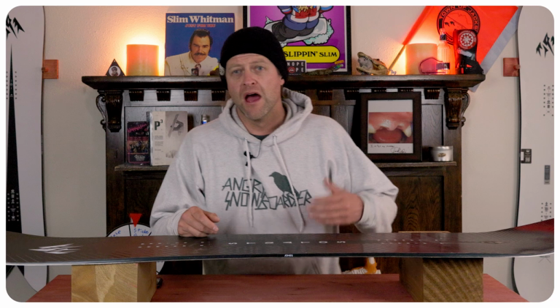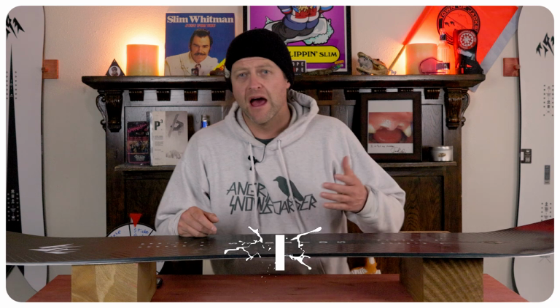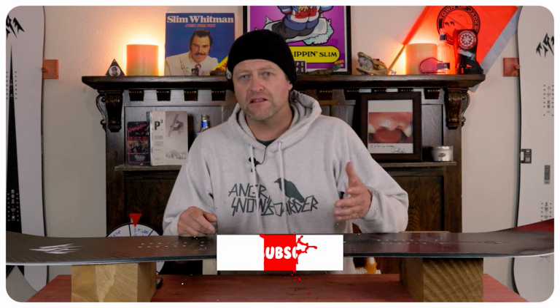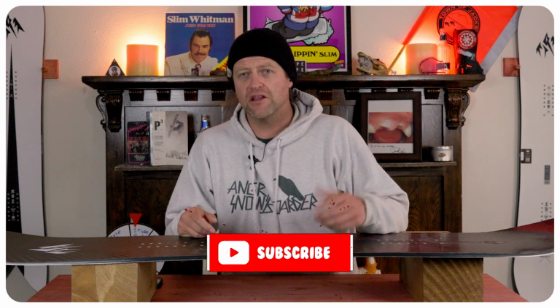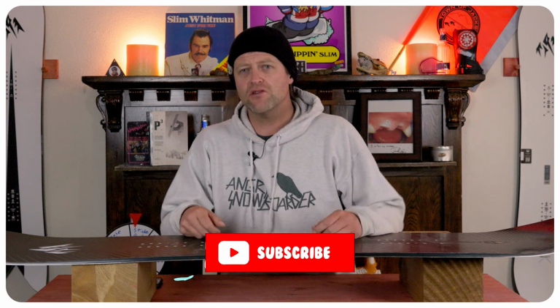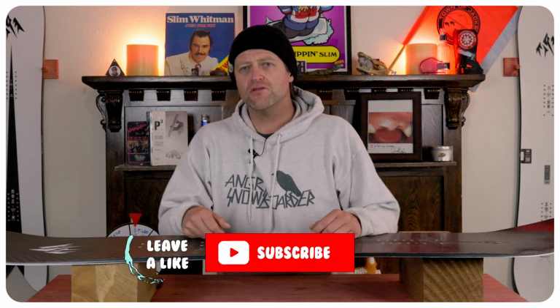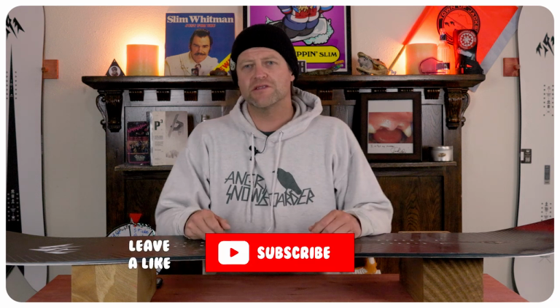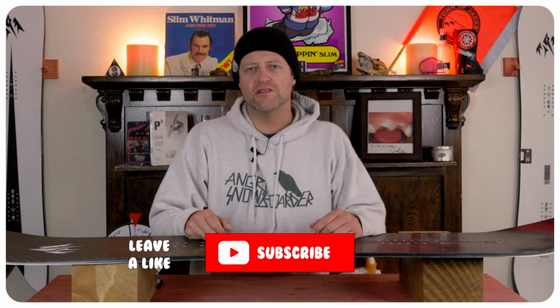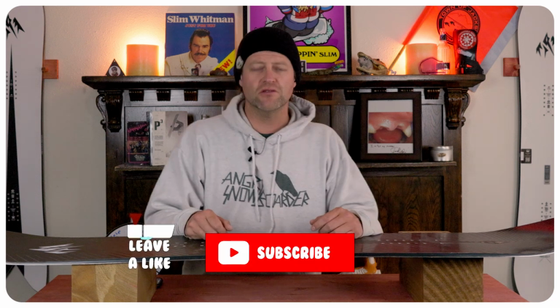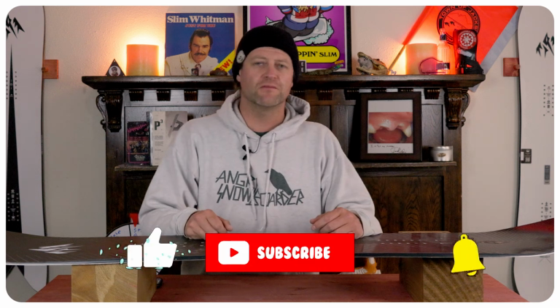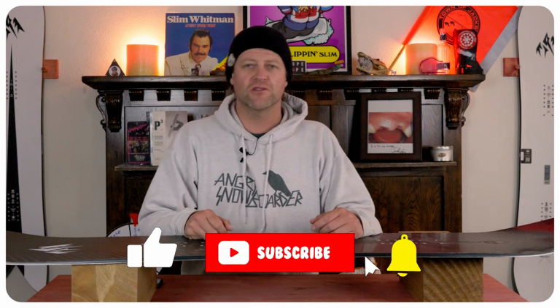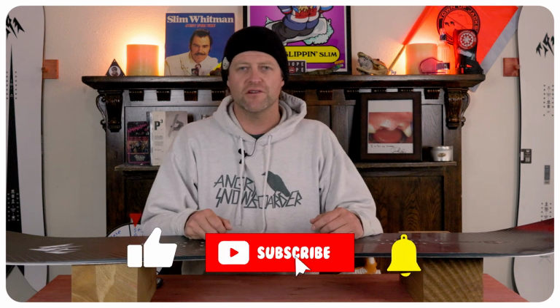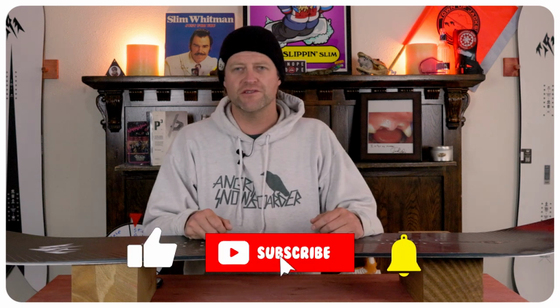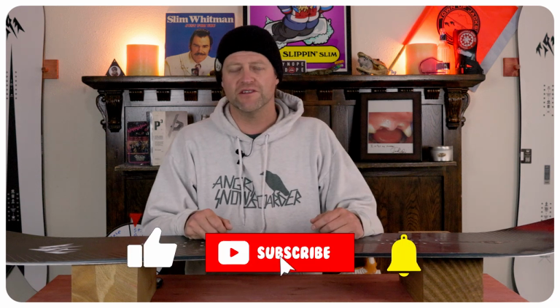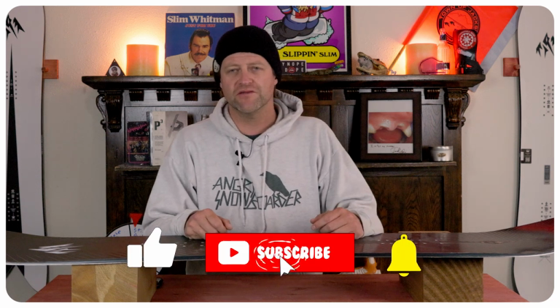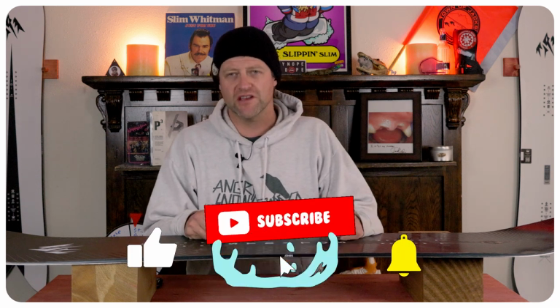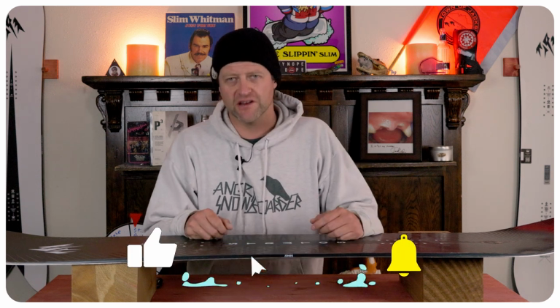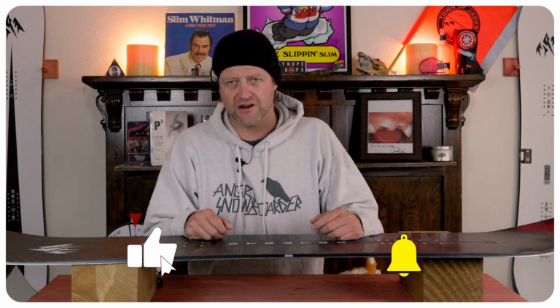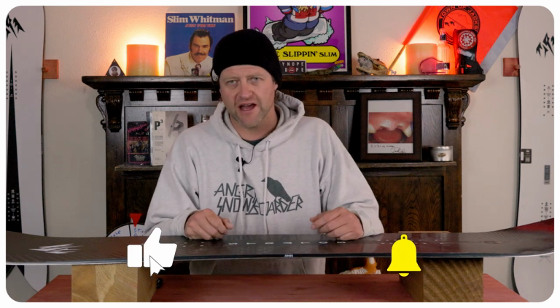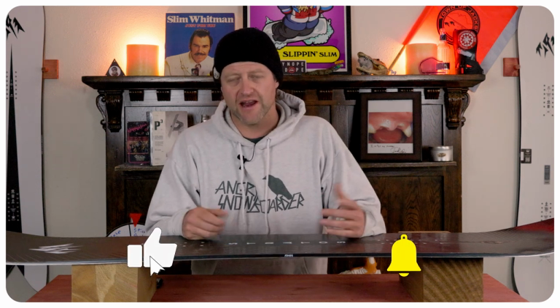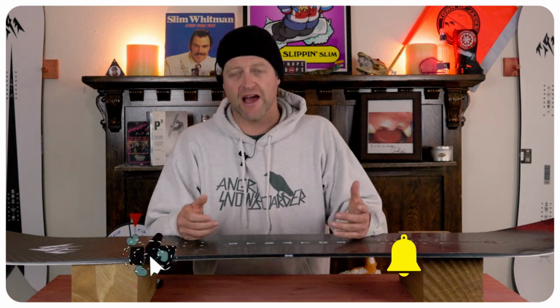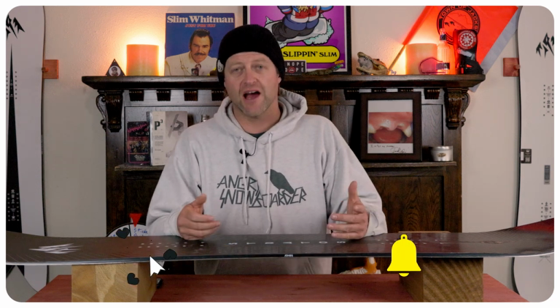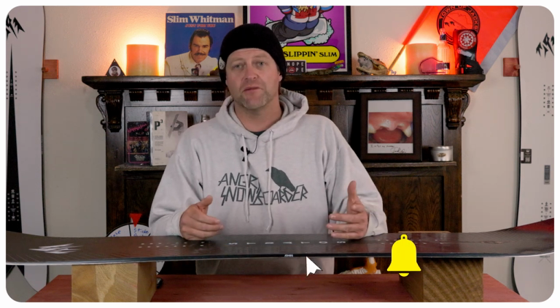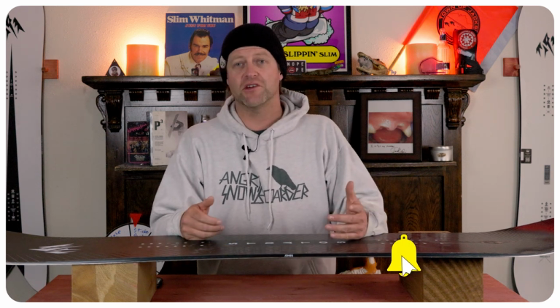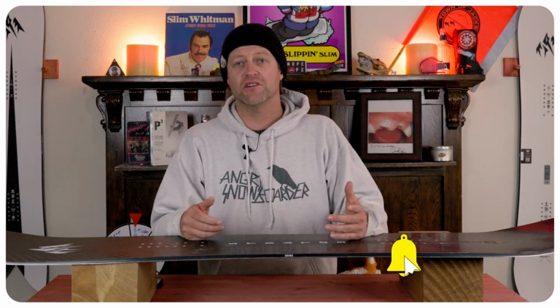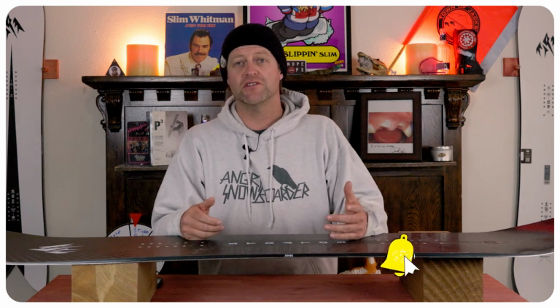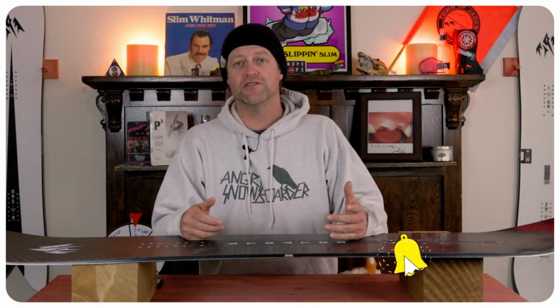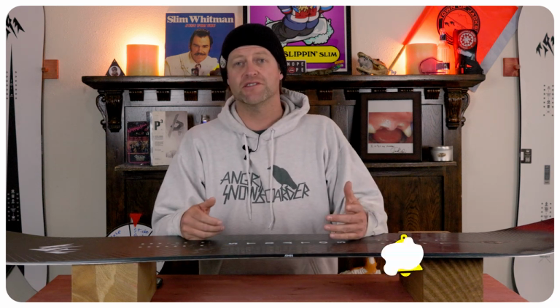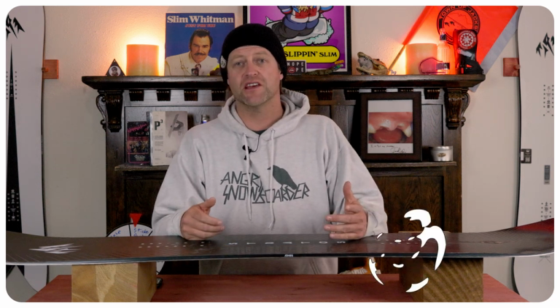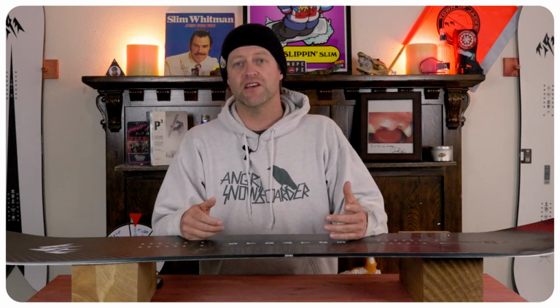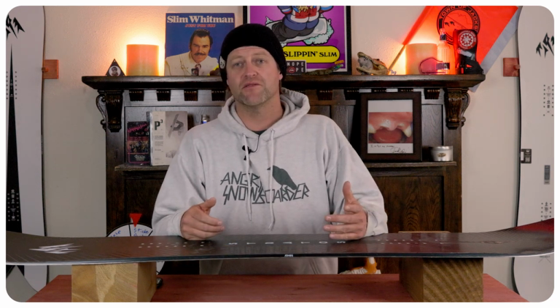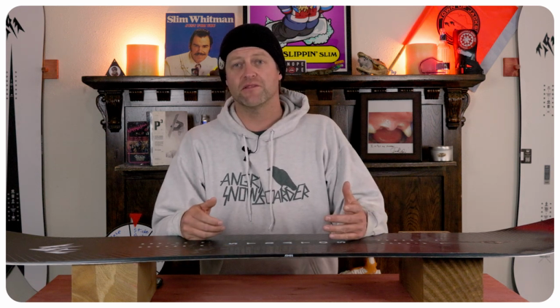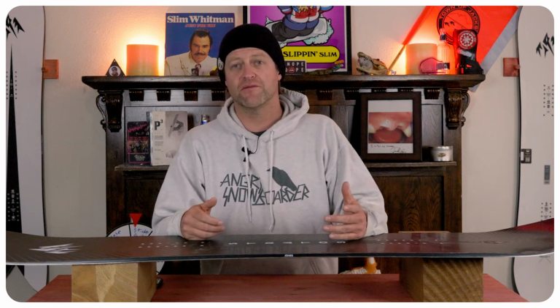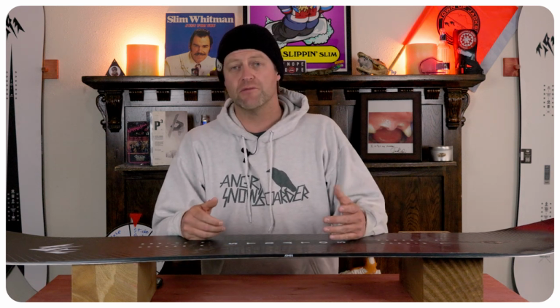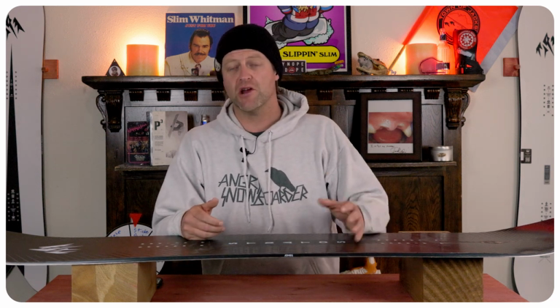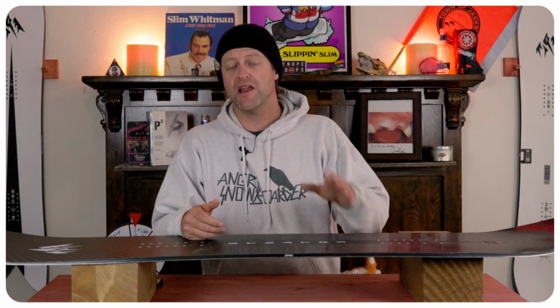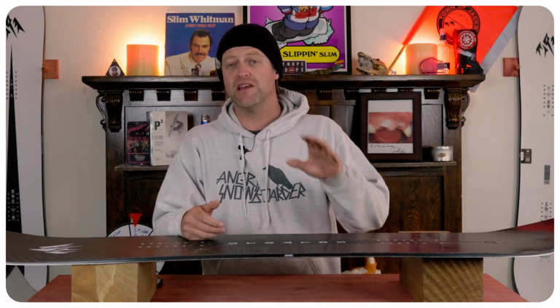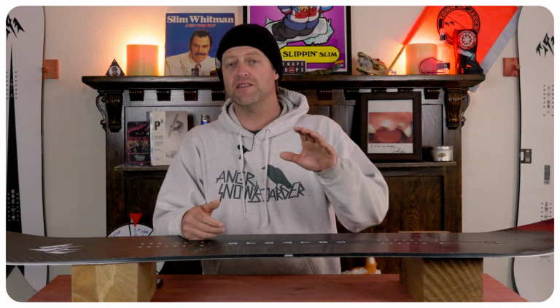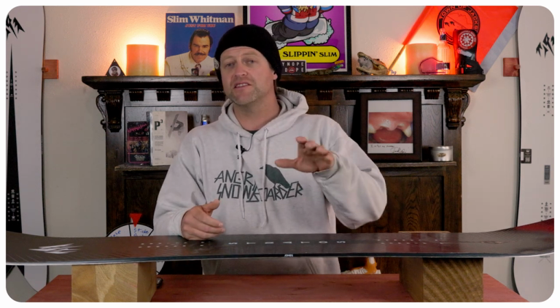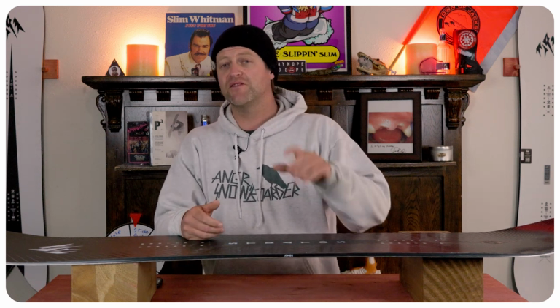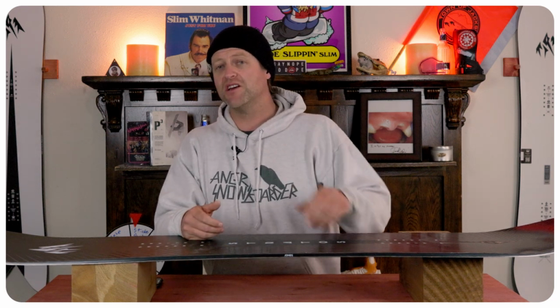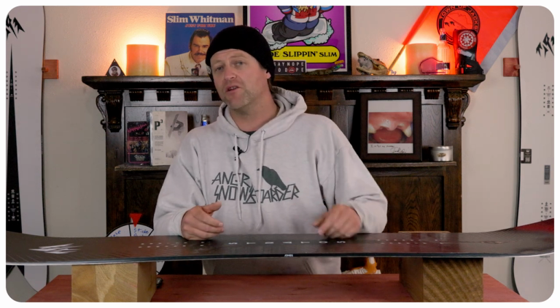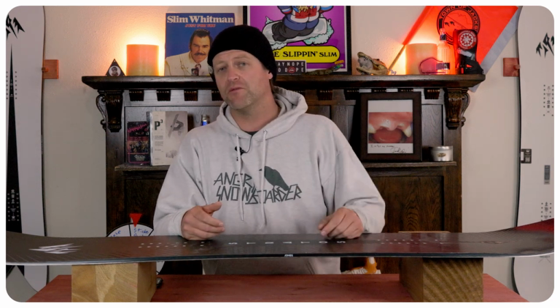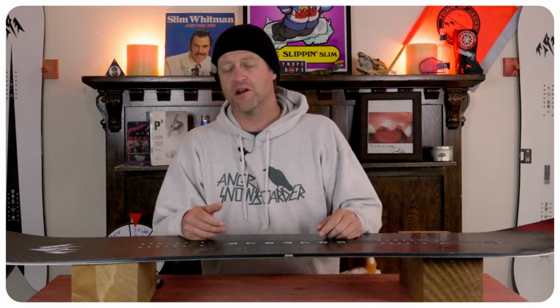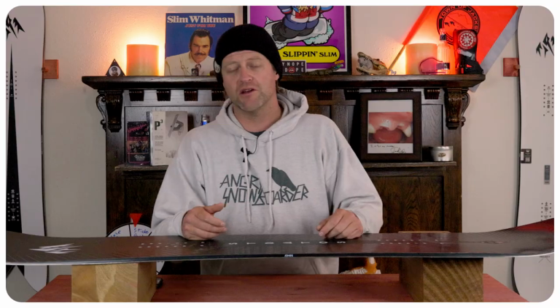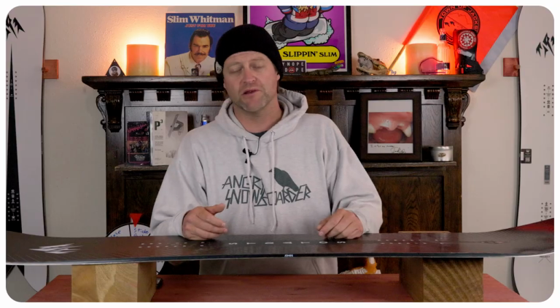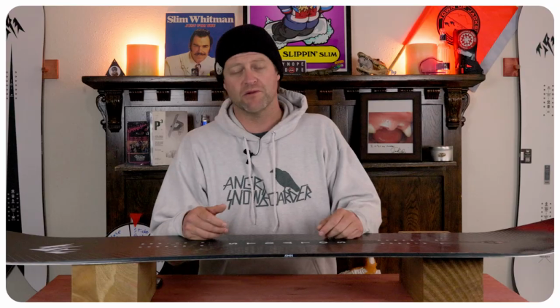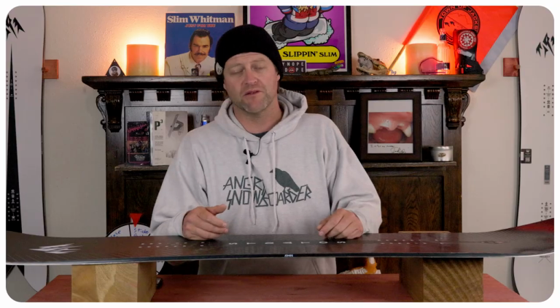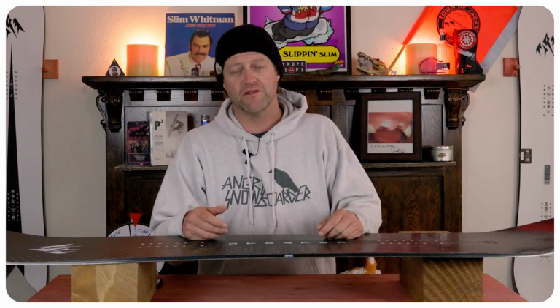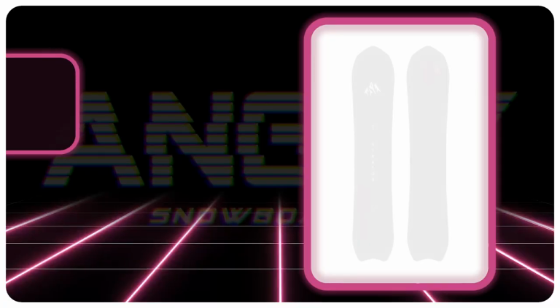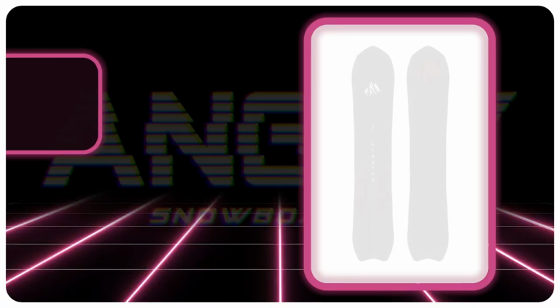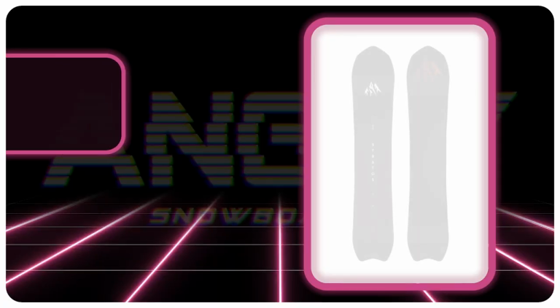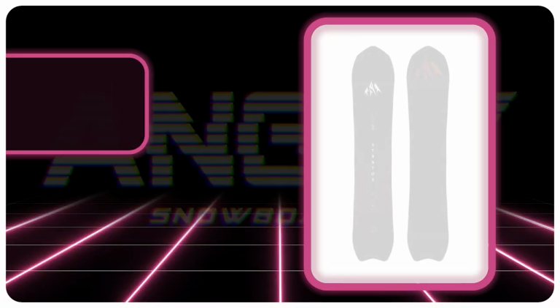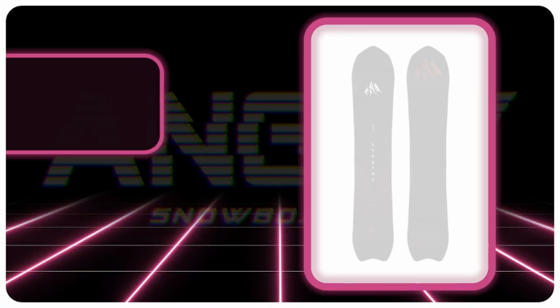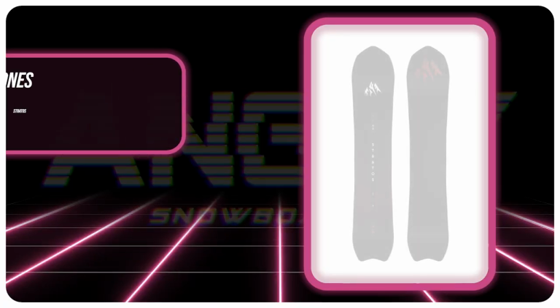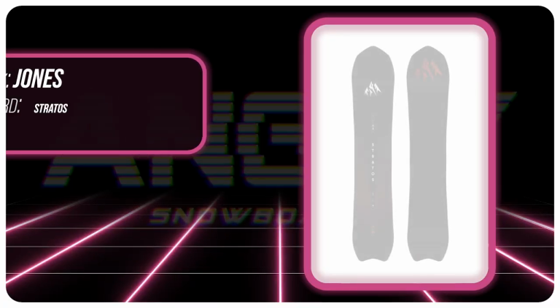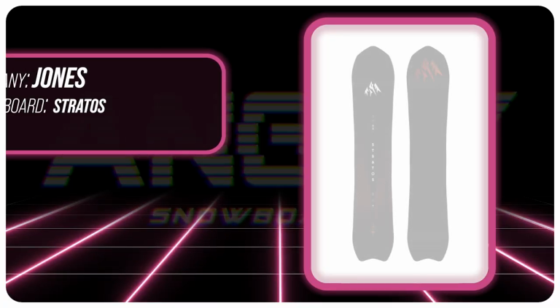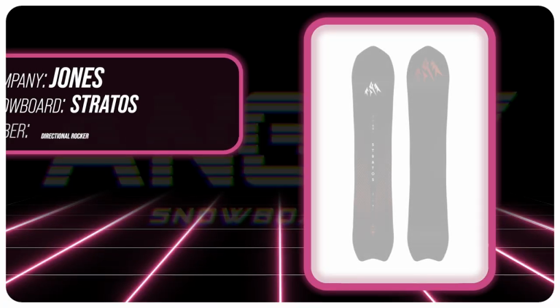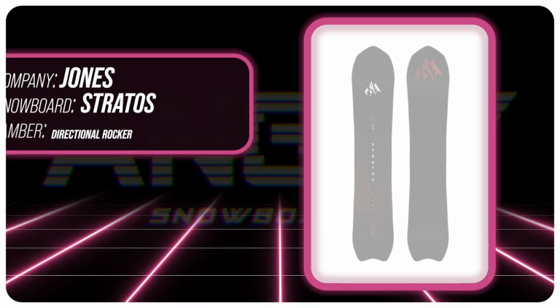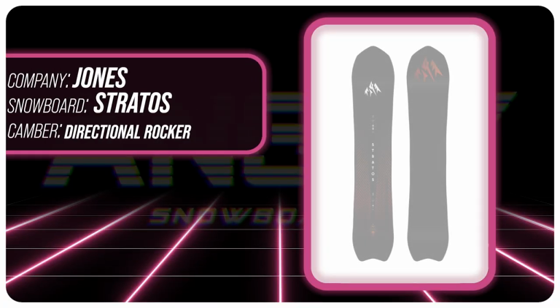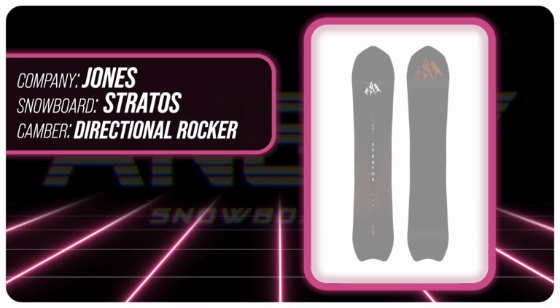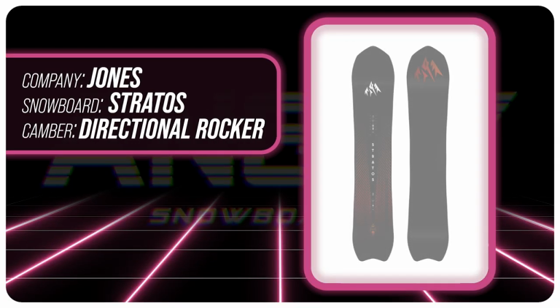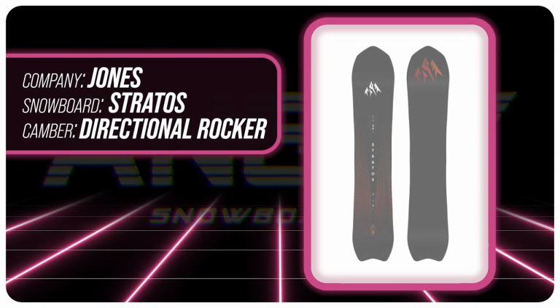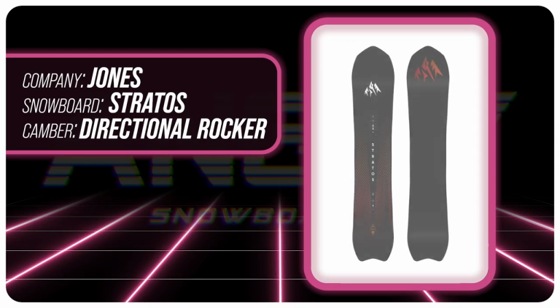Hello snowboarders of the internet. I'm your host Avron Lefebvre and in this video we're going to be reviewing the Jones Stratos.